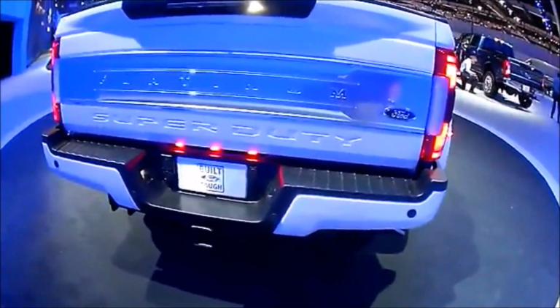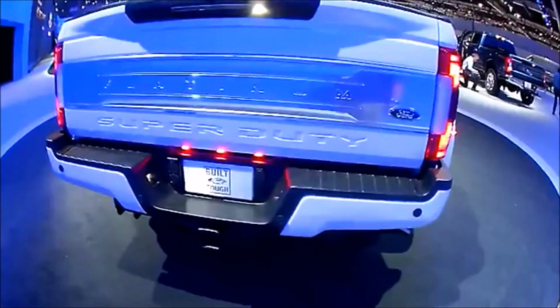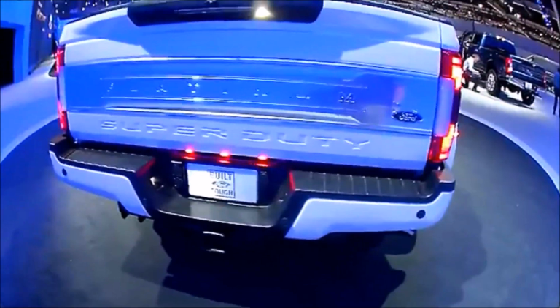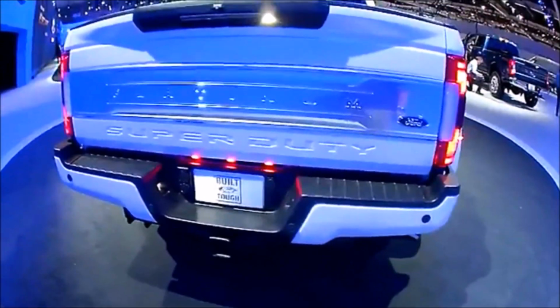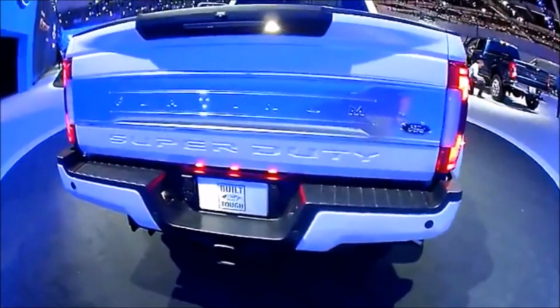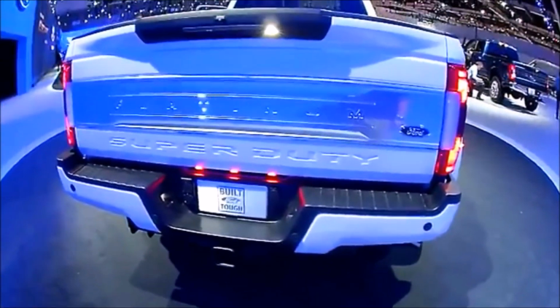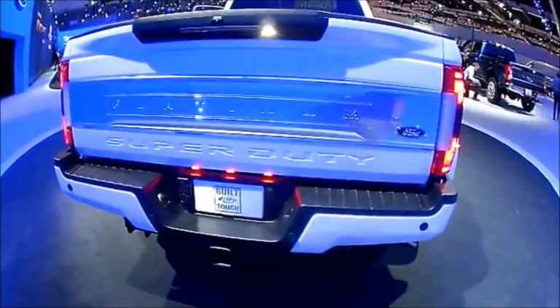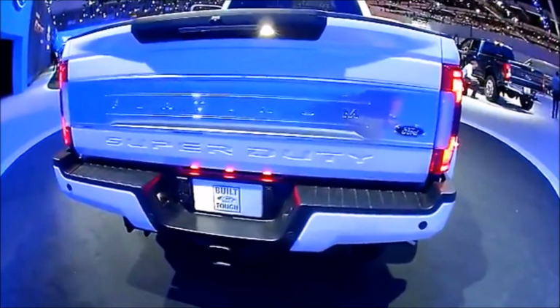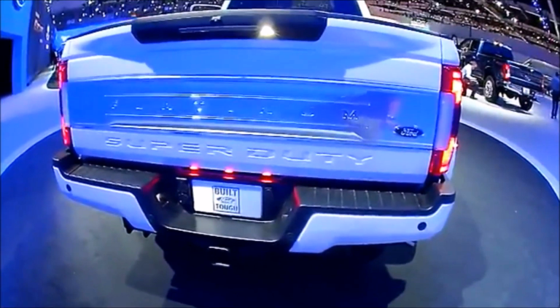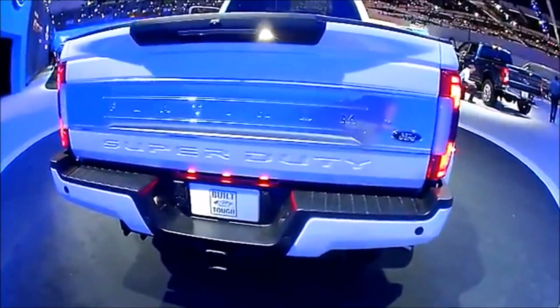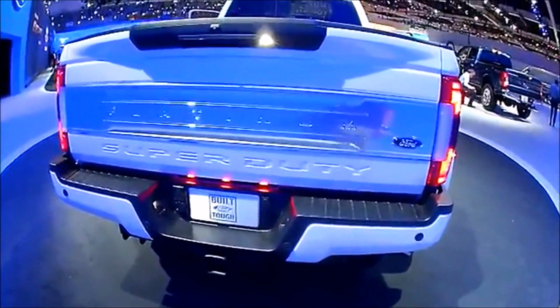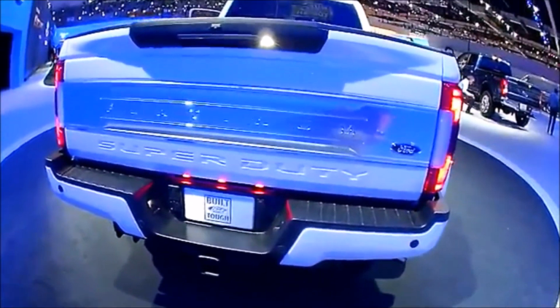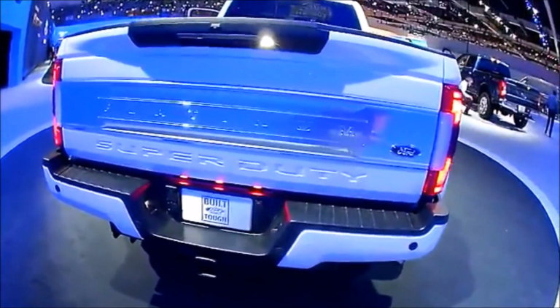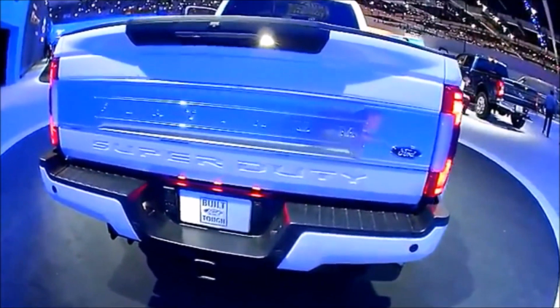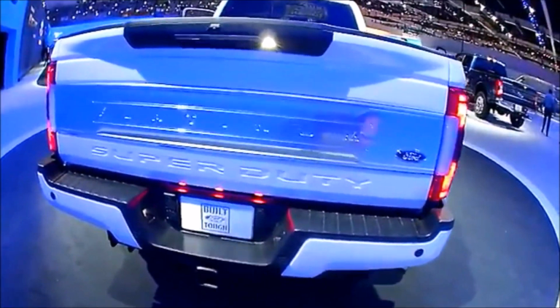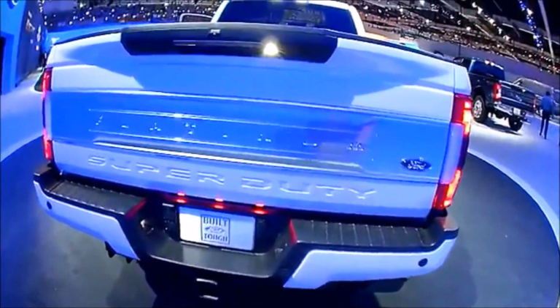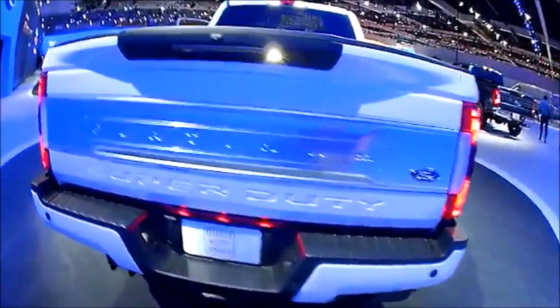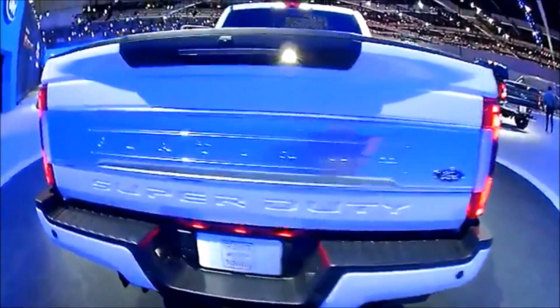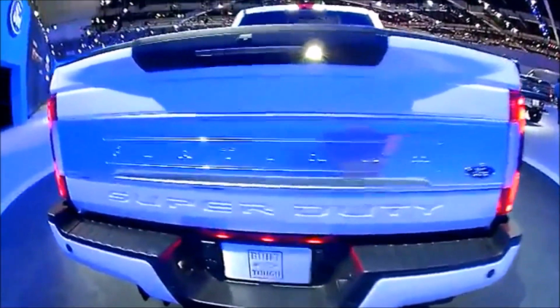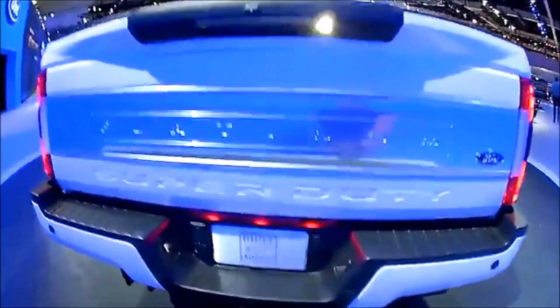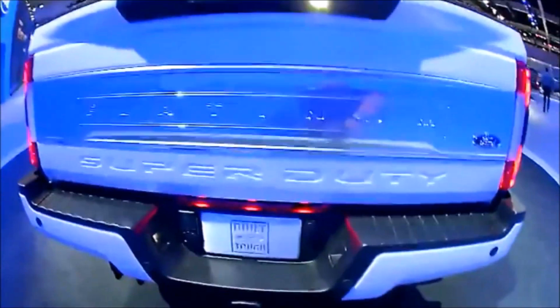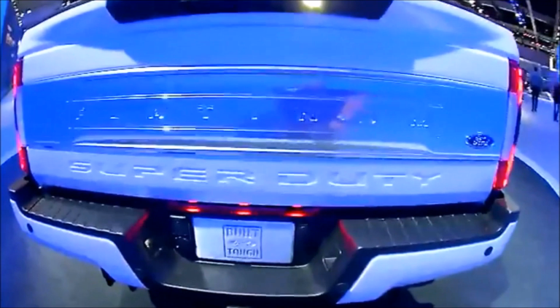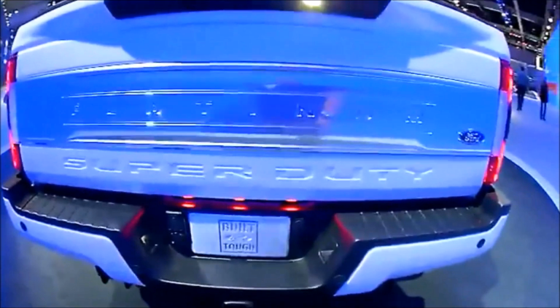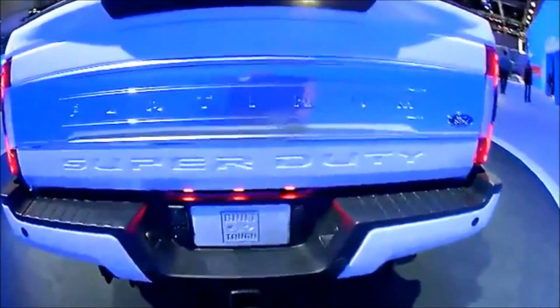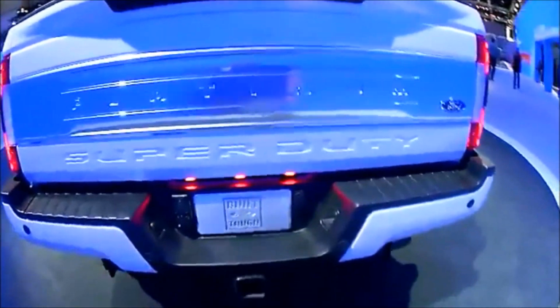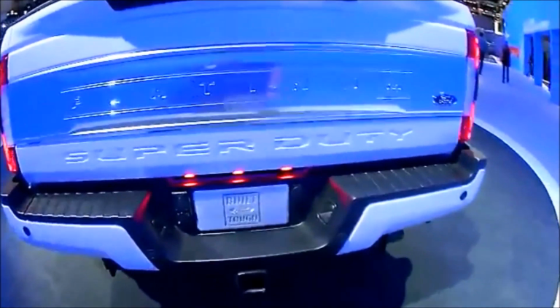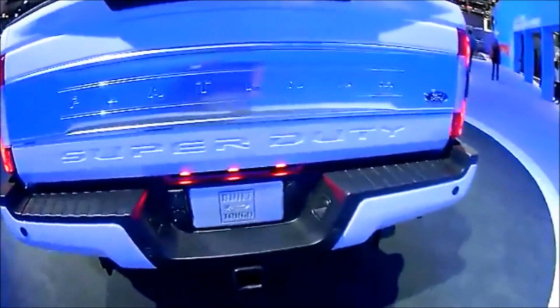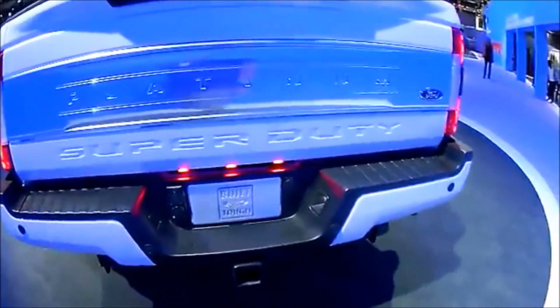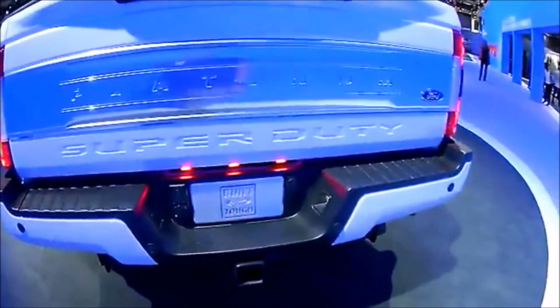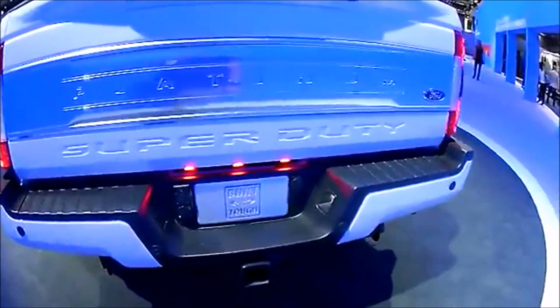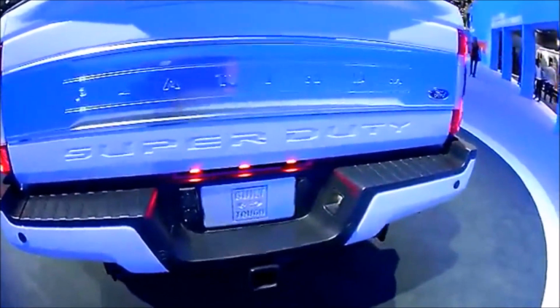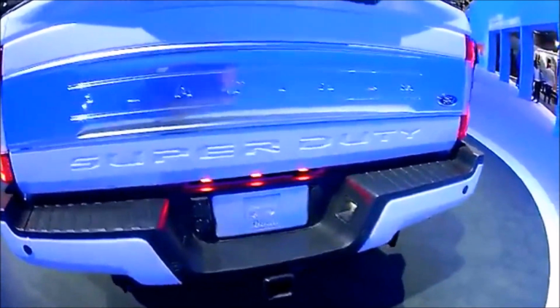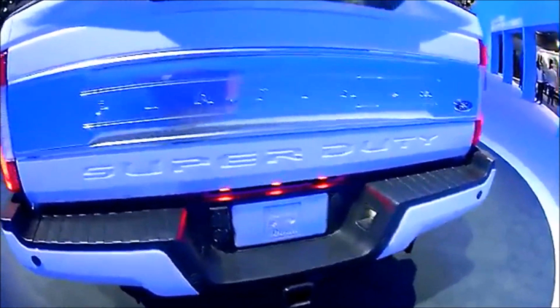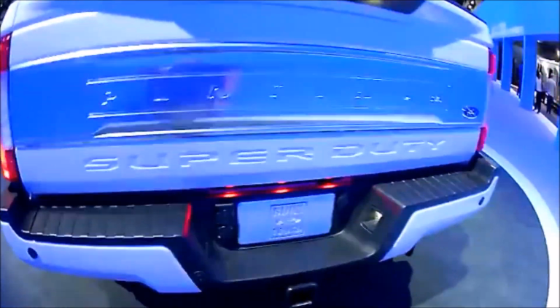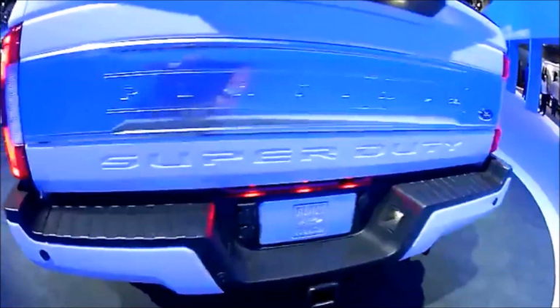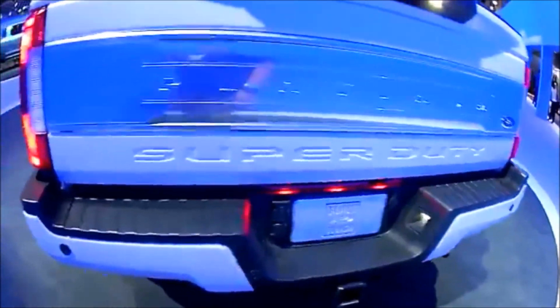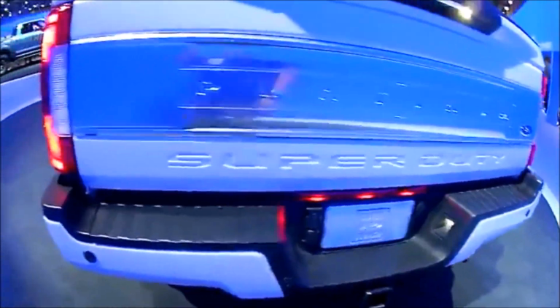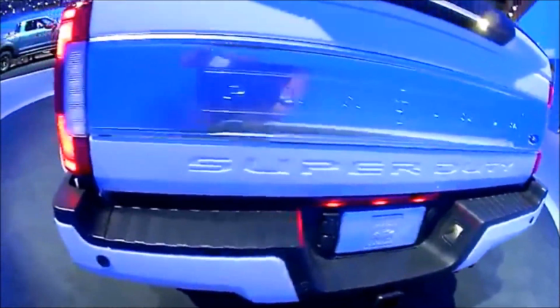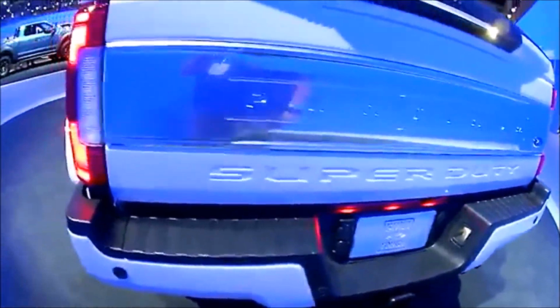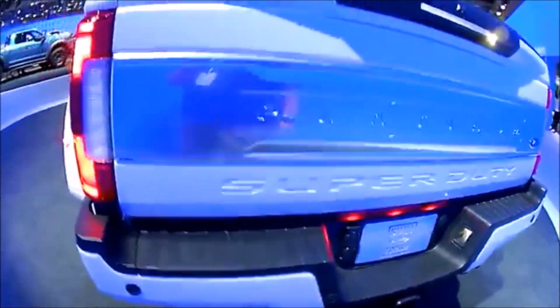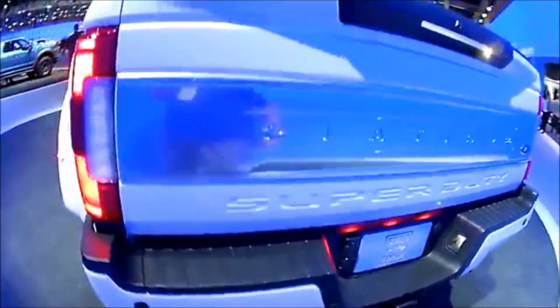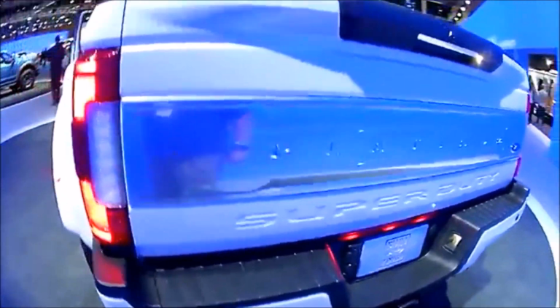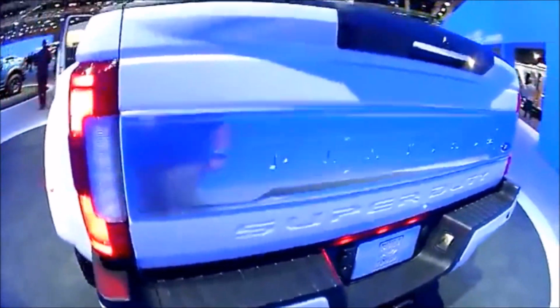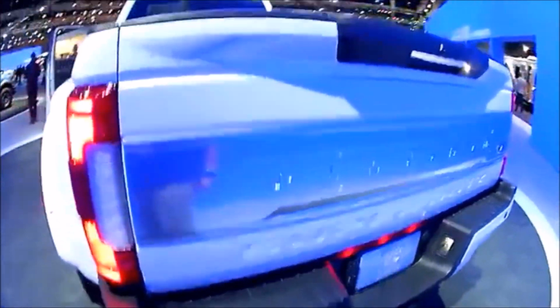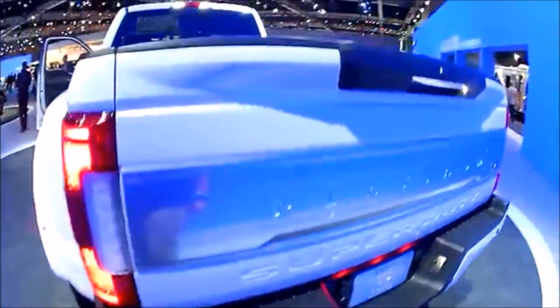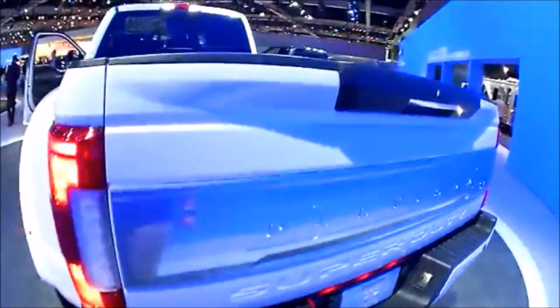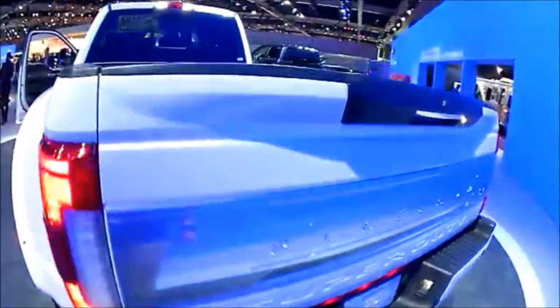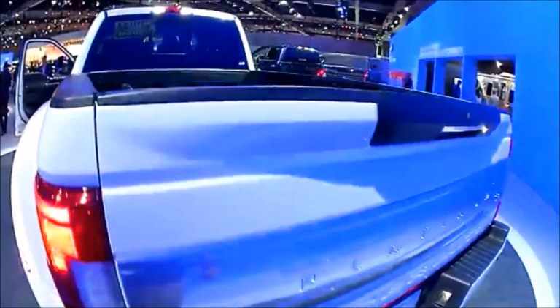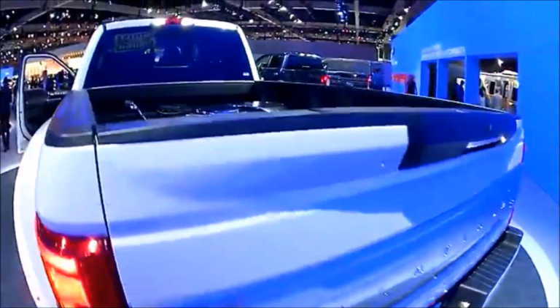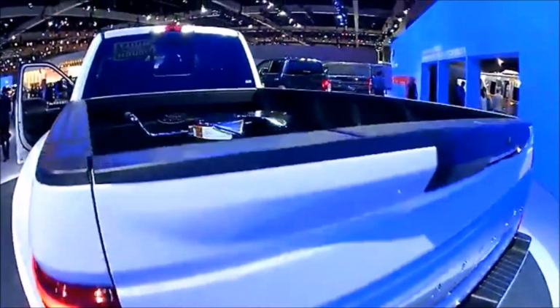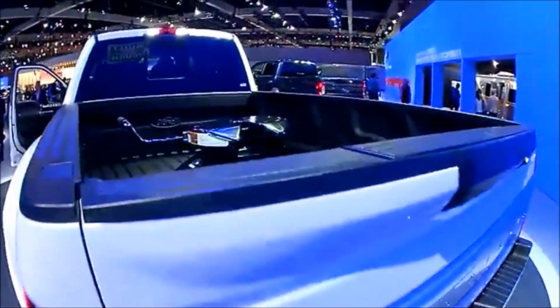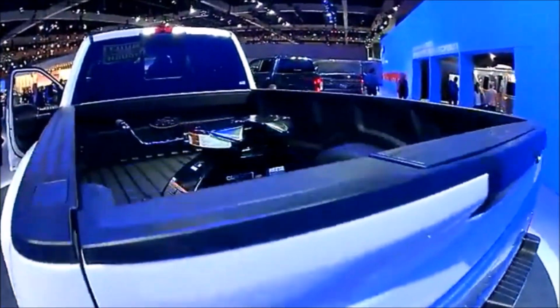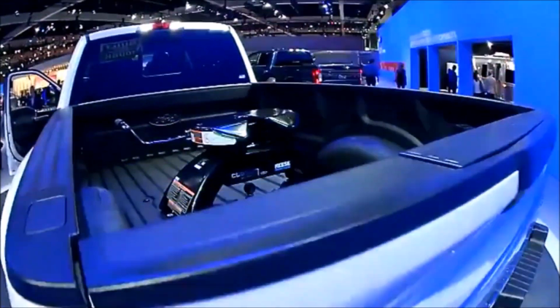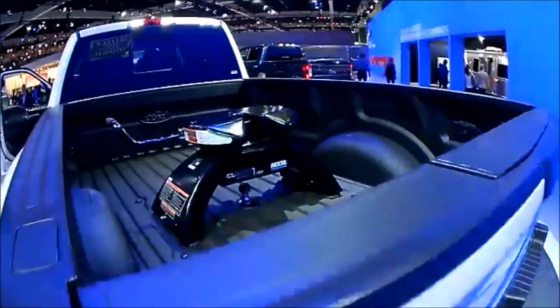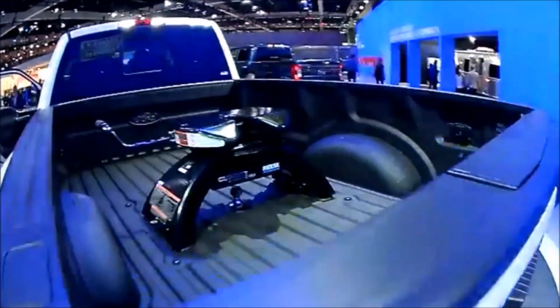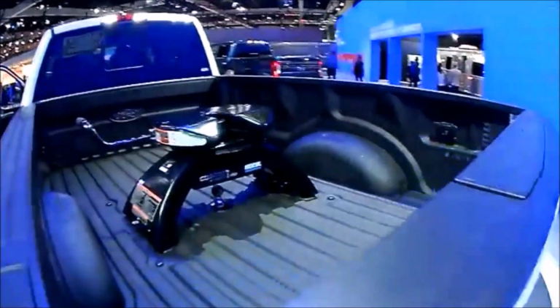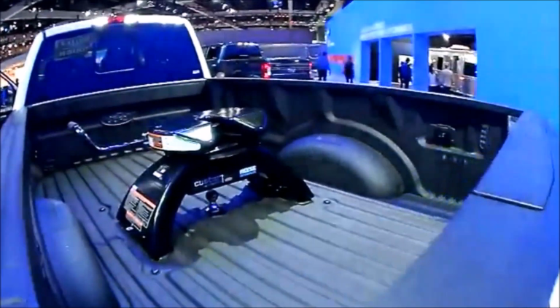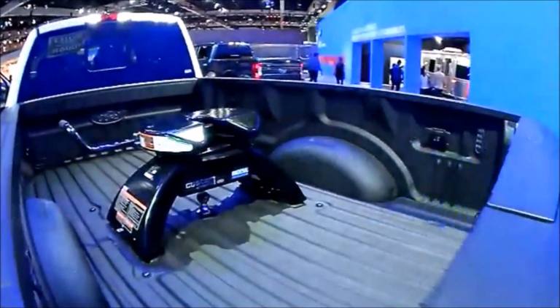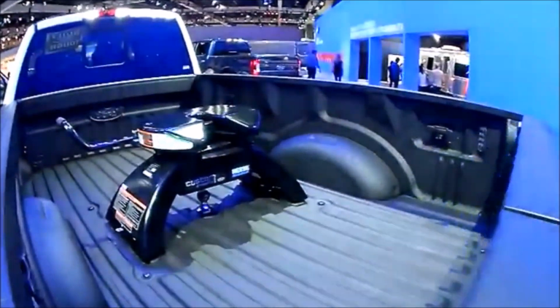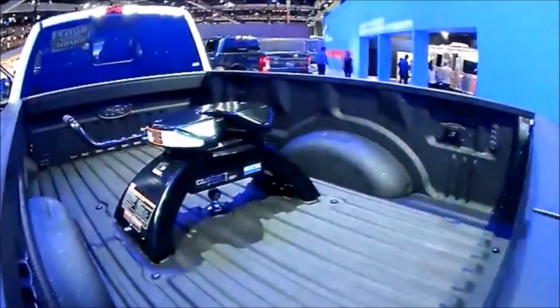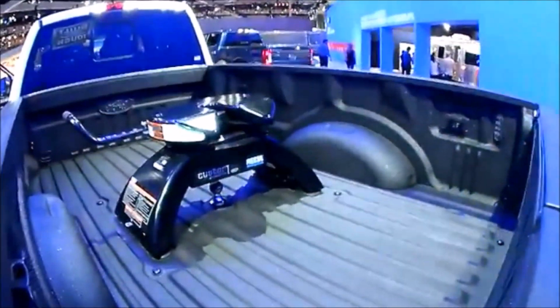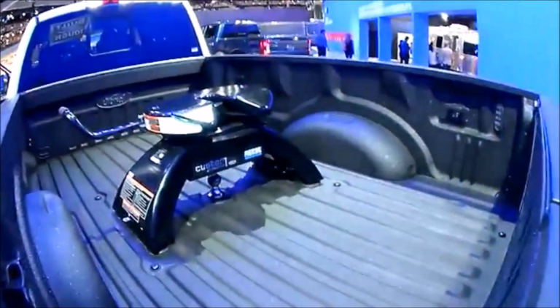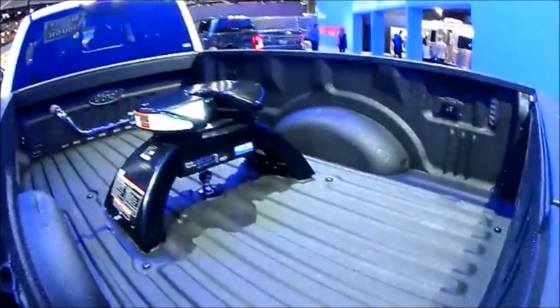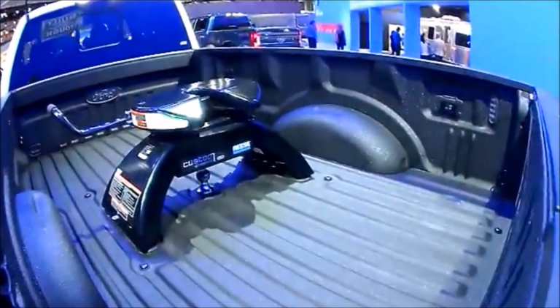Alright, that was a quick rundown of the Power Stroke history. Like it if you liked it and please subscribe for more videos. Thank you for watching.